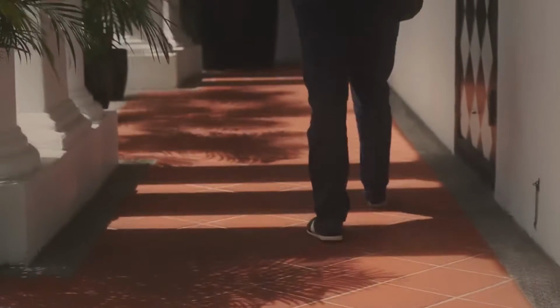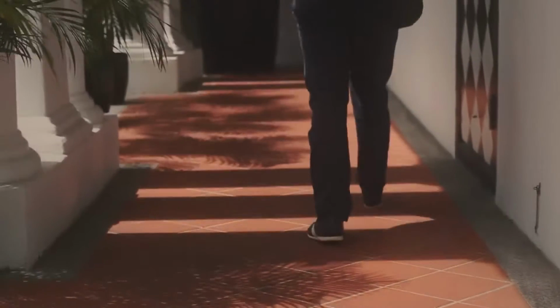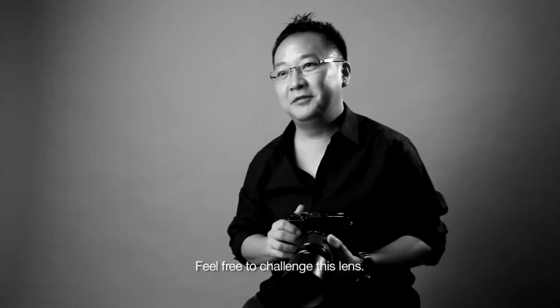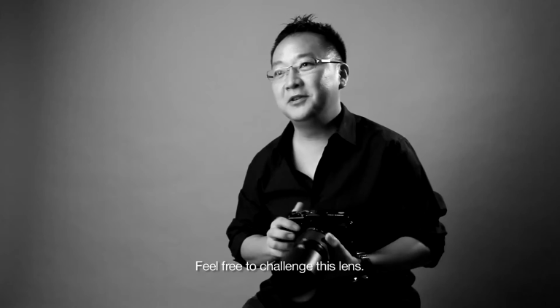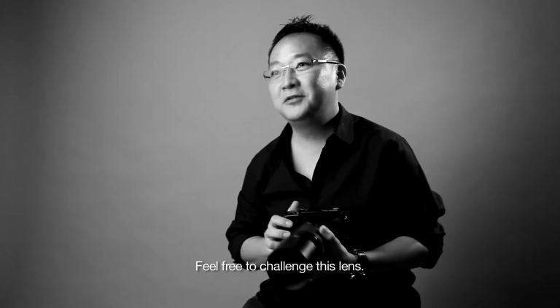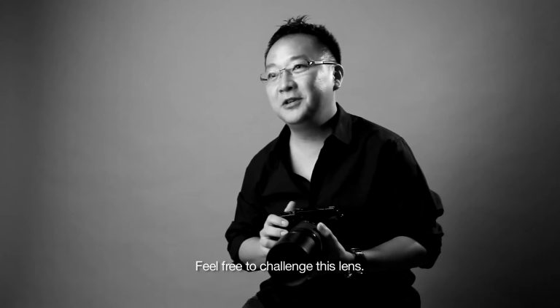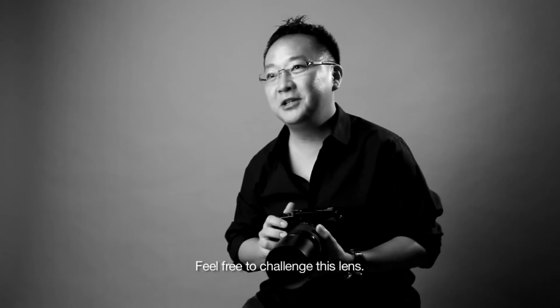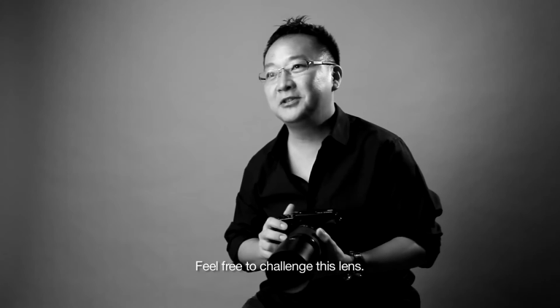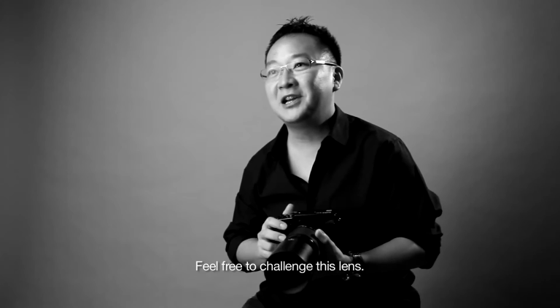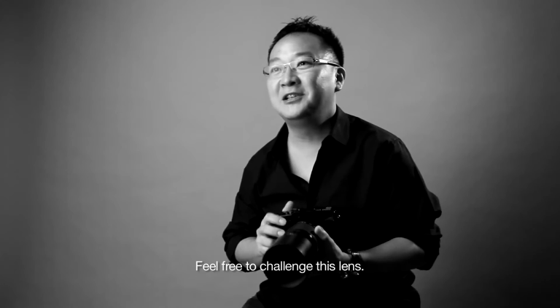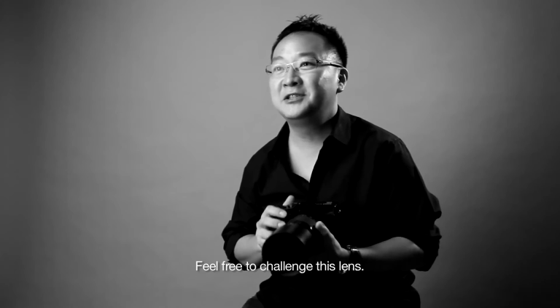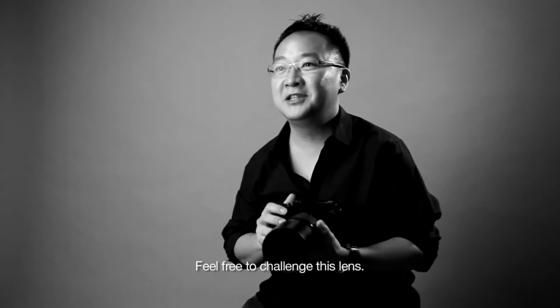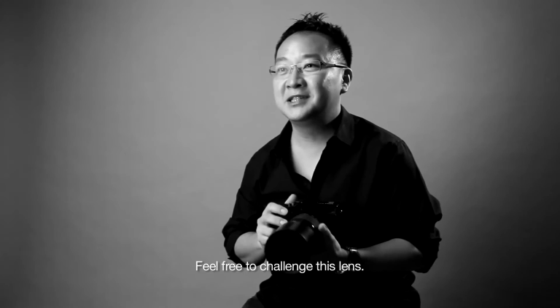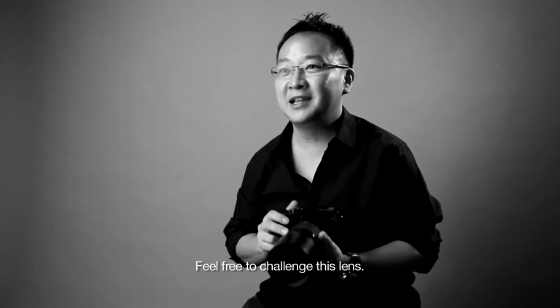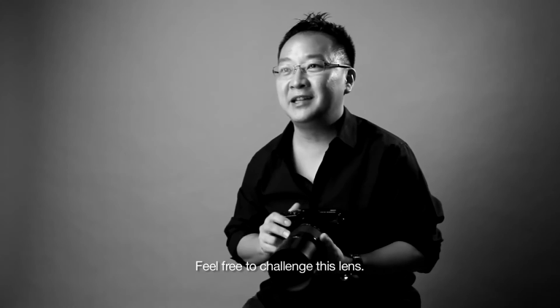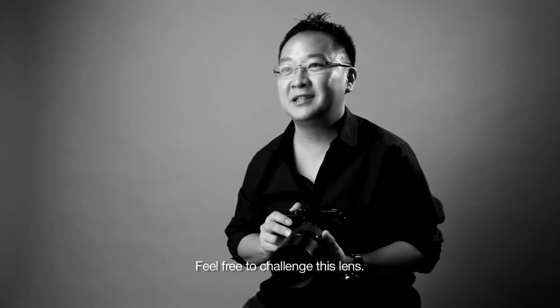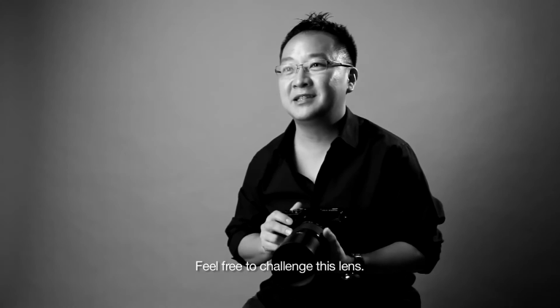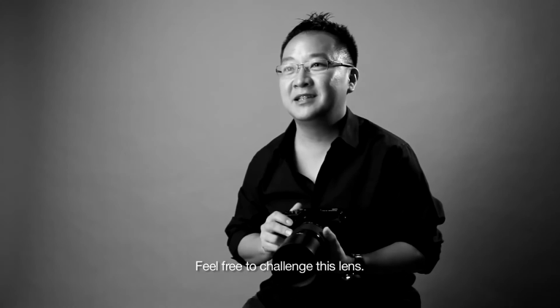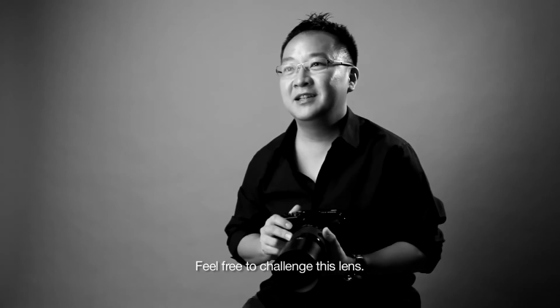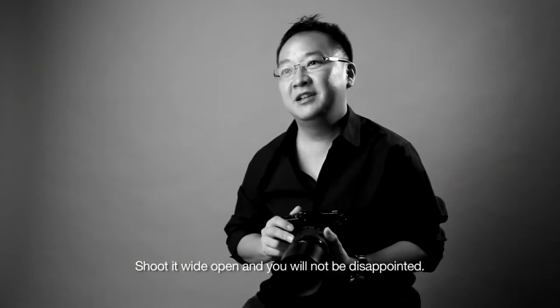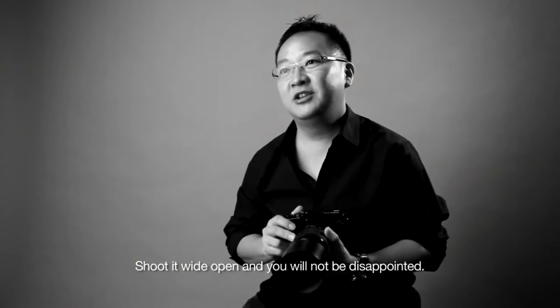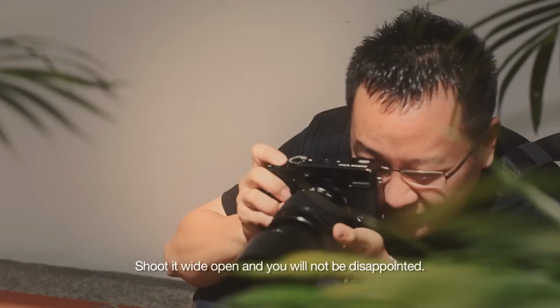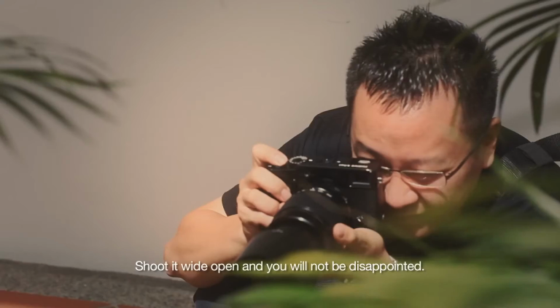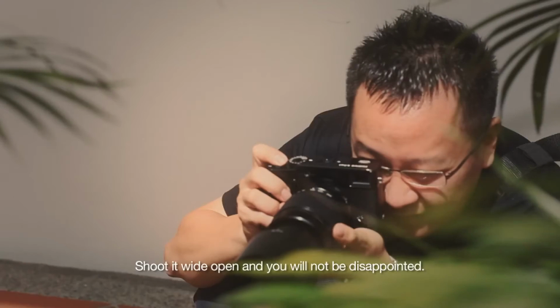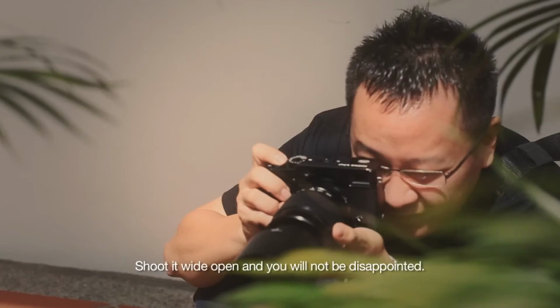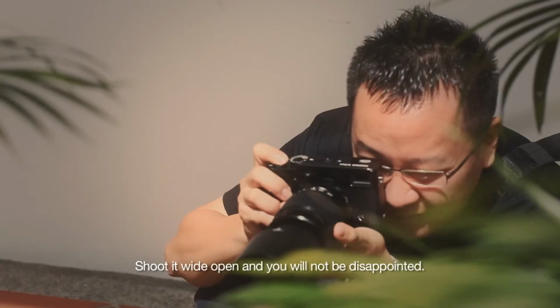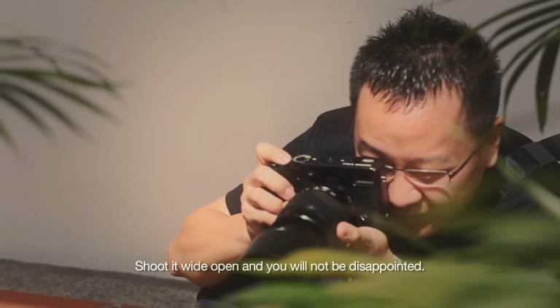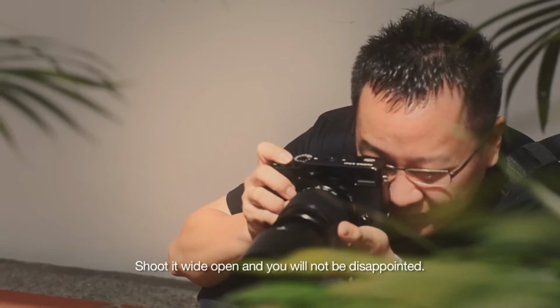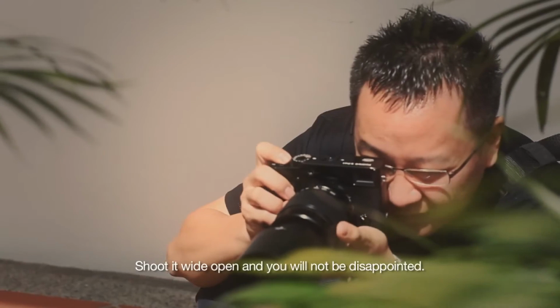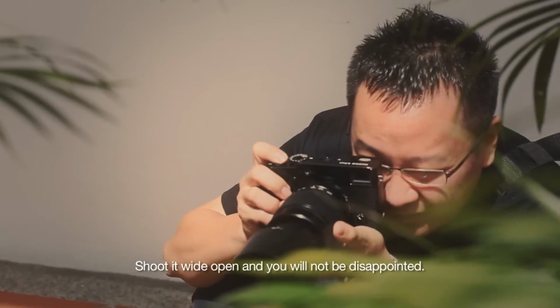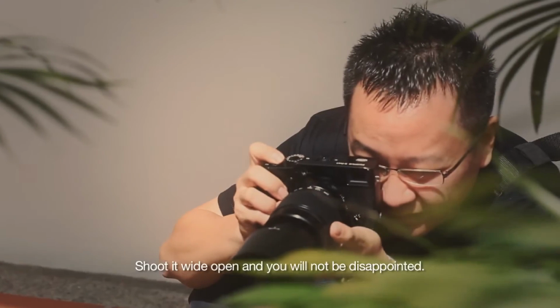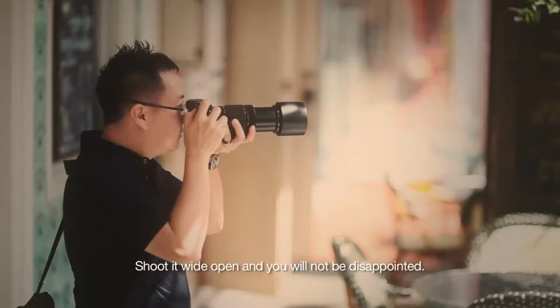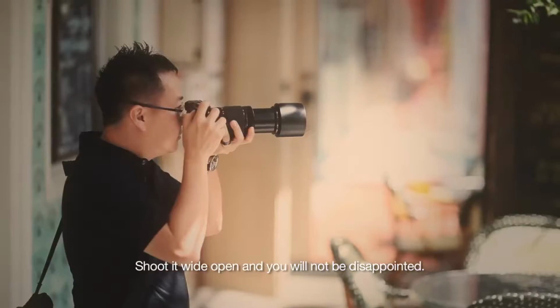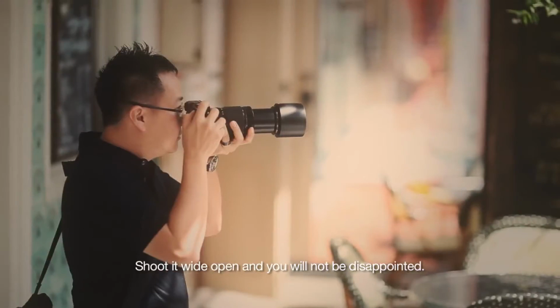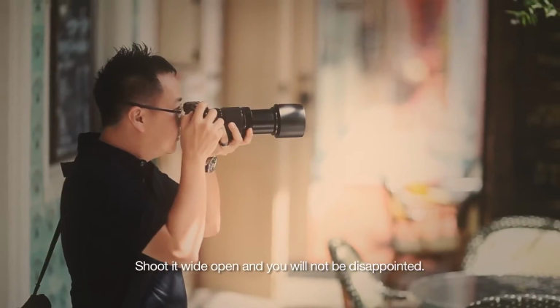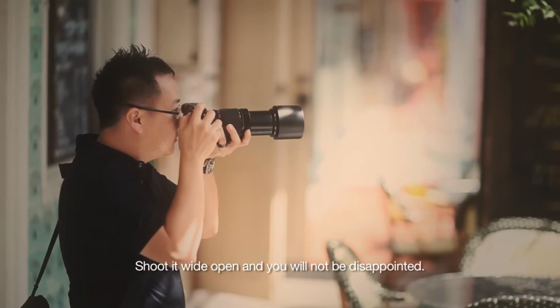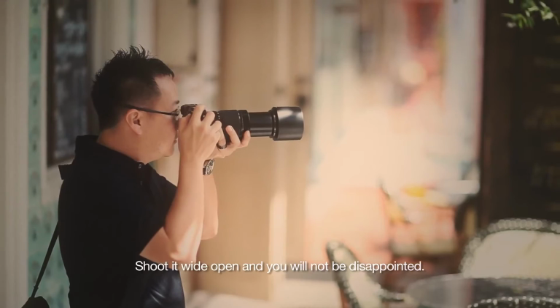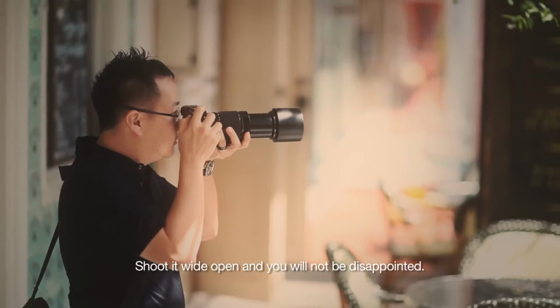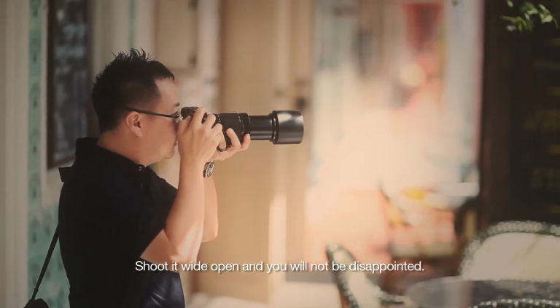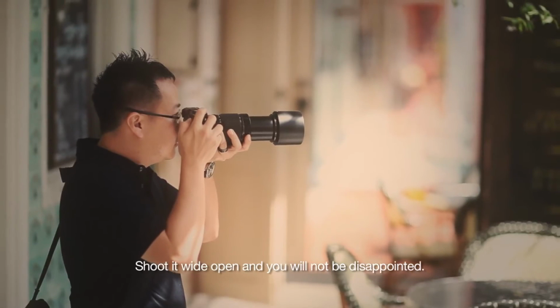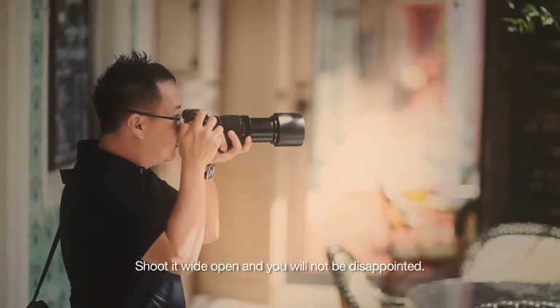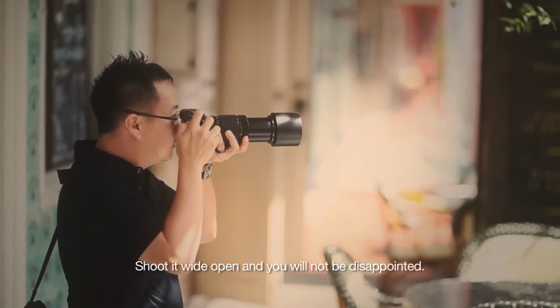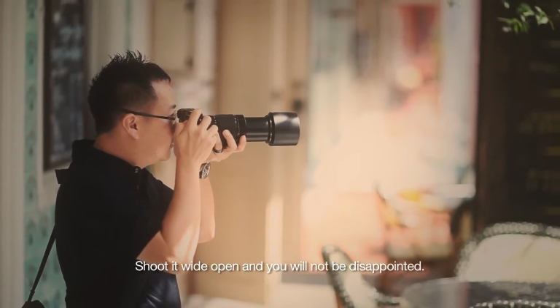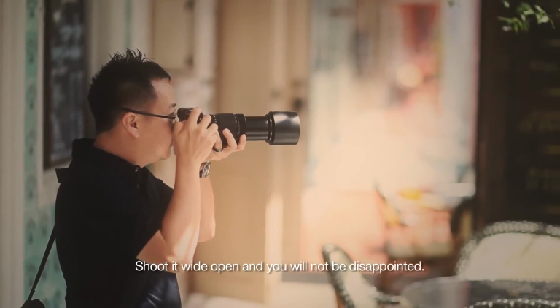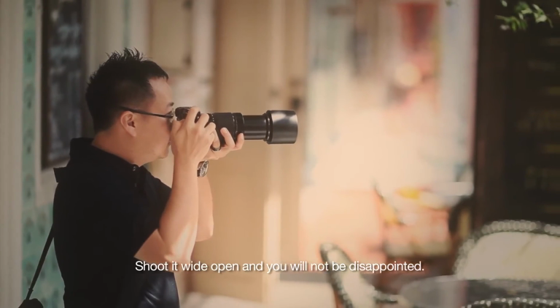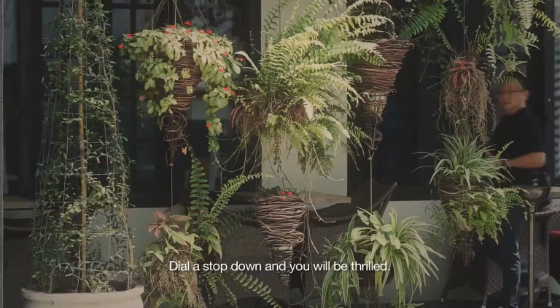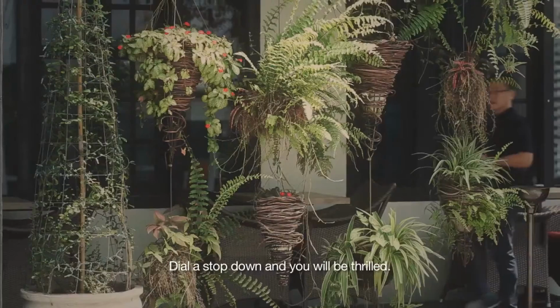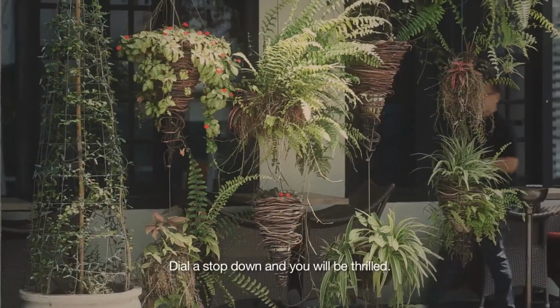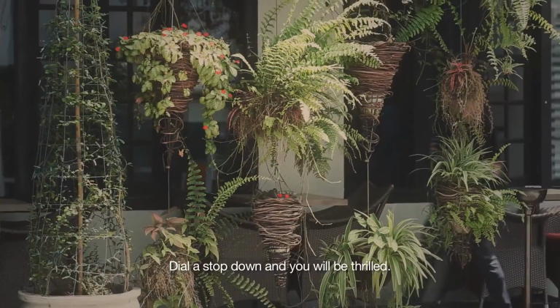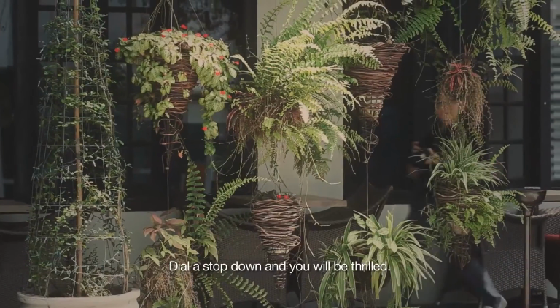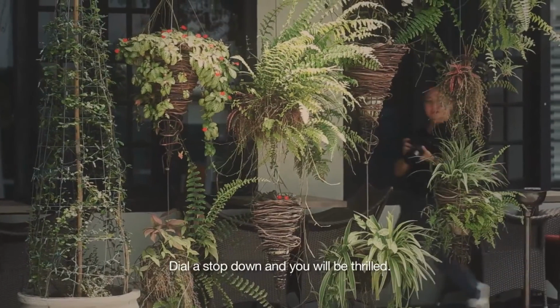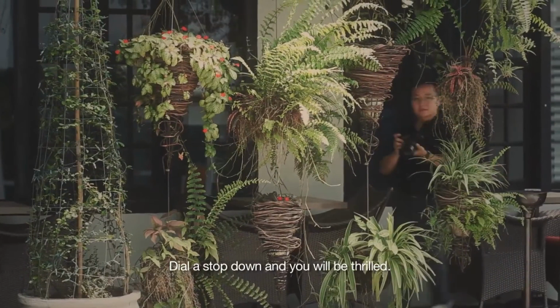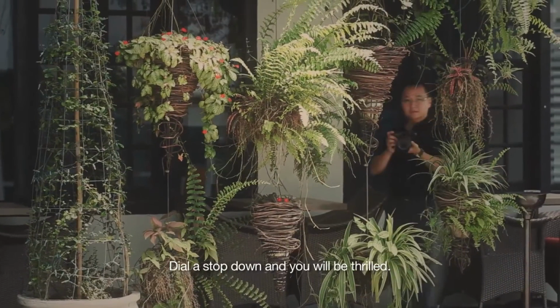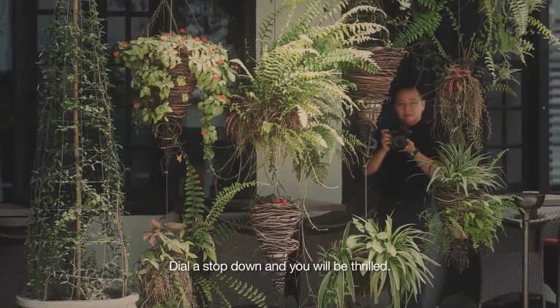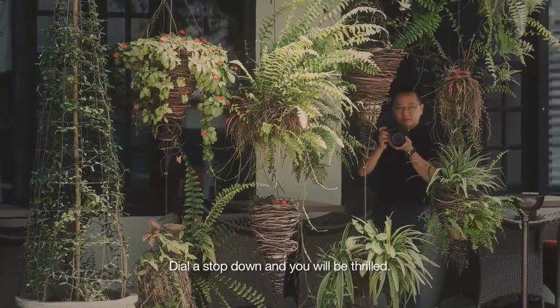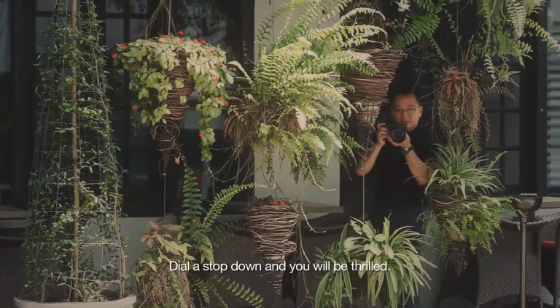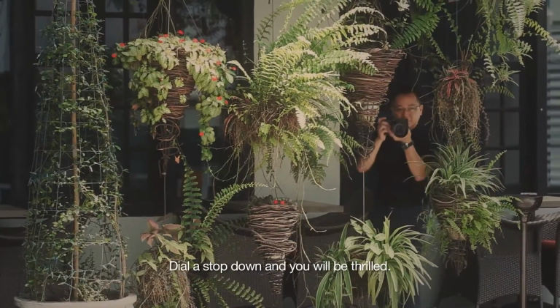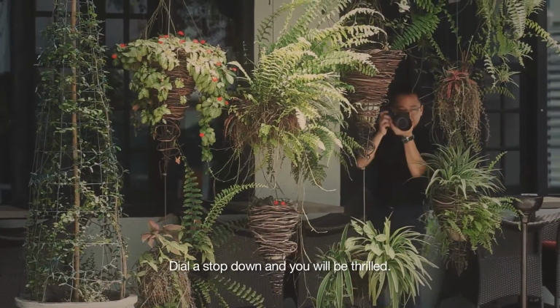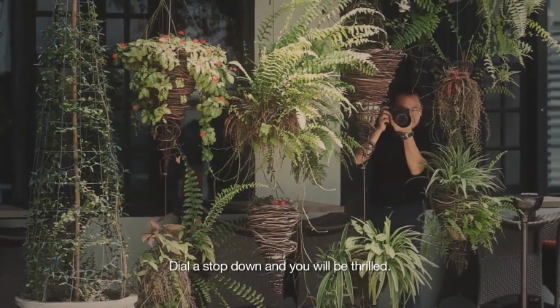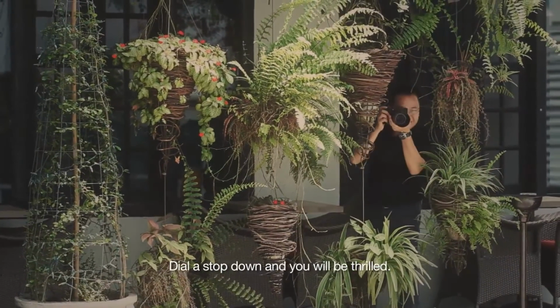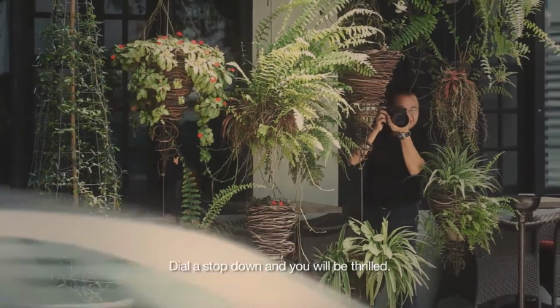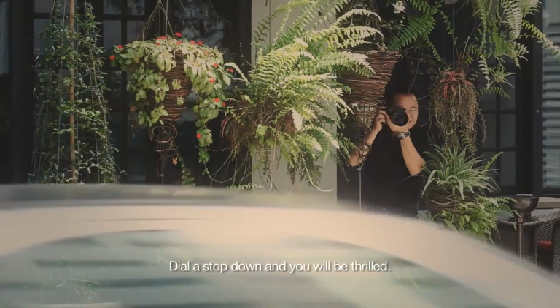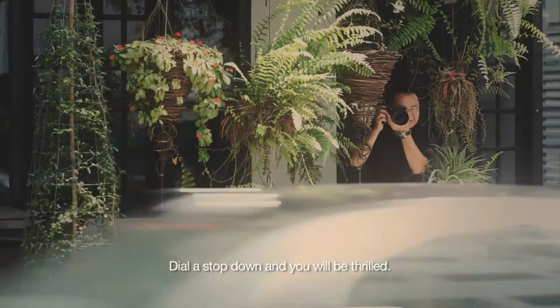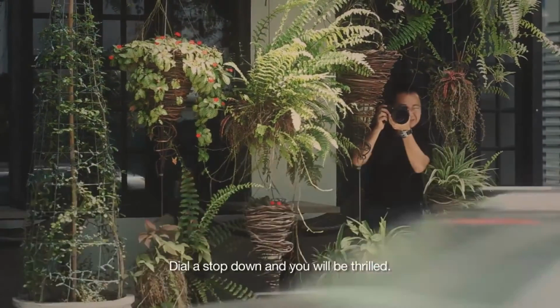Feel free to challenge this lens. Shoot it wide open and you will not be disappointed. Dial a stop down and you'll be thrilled.